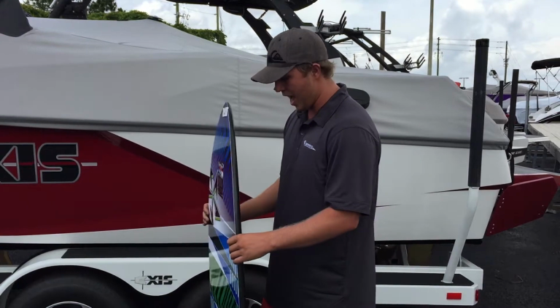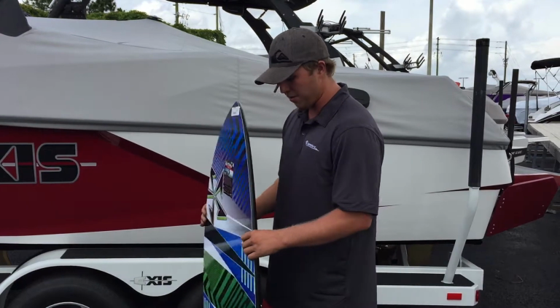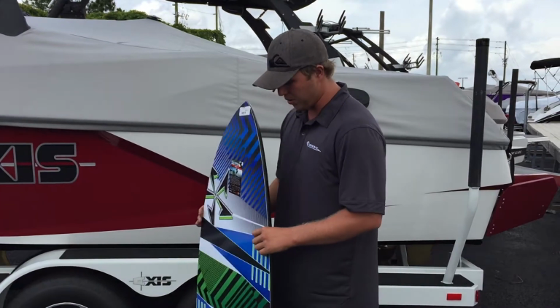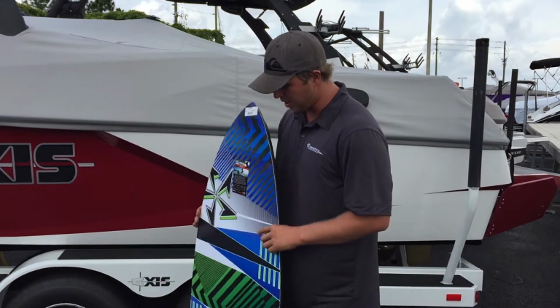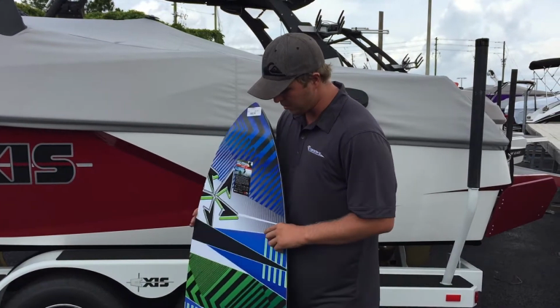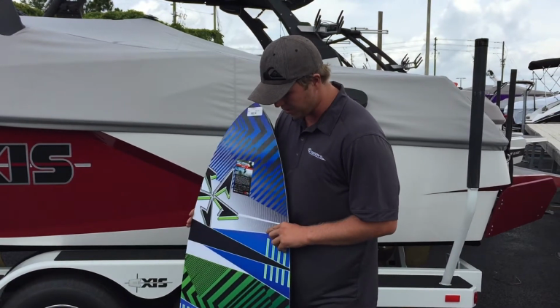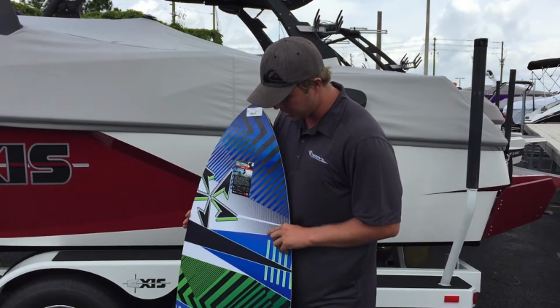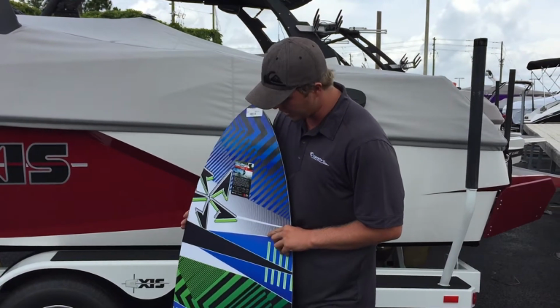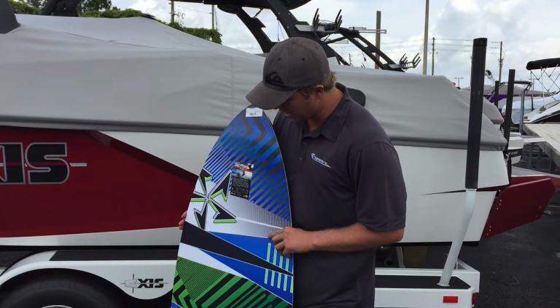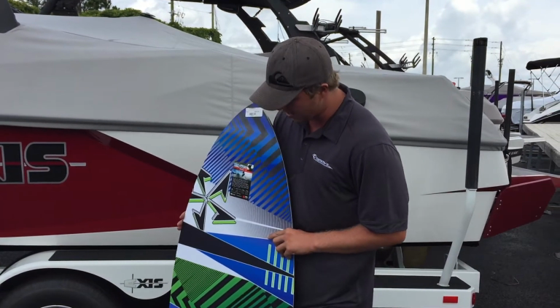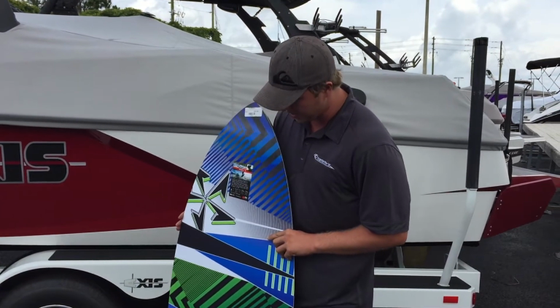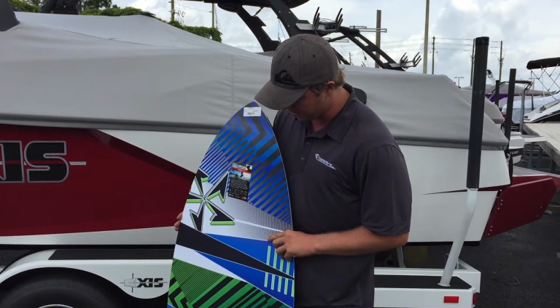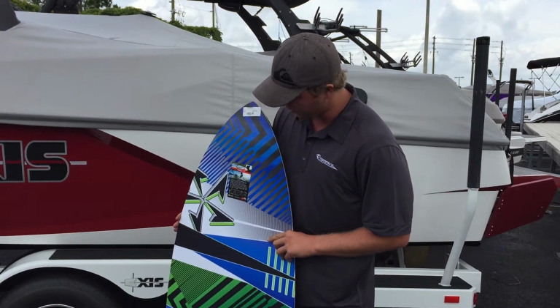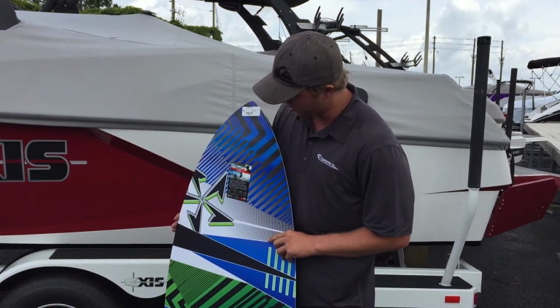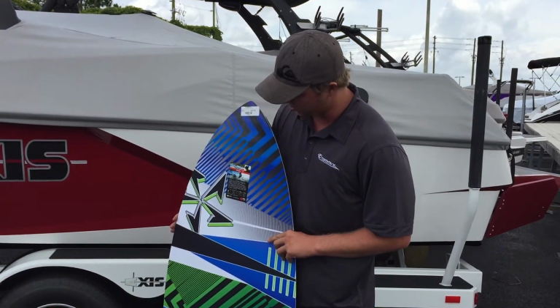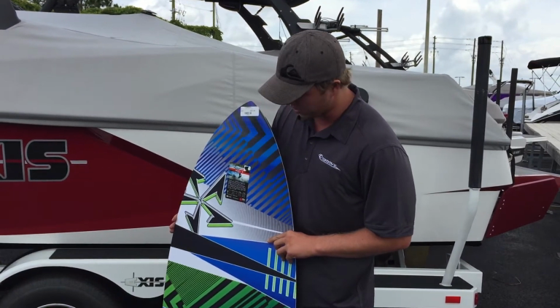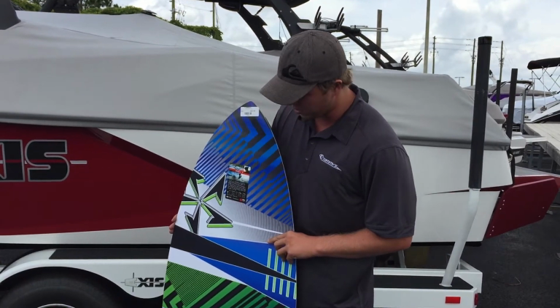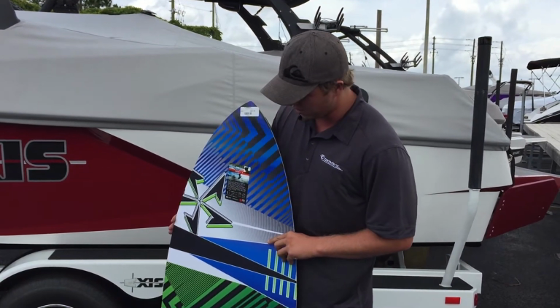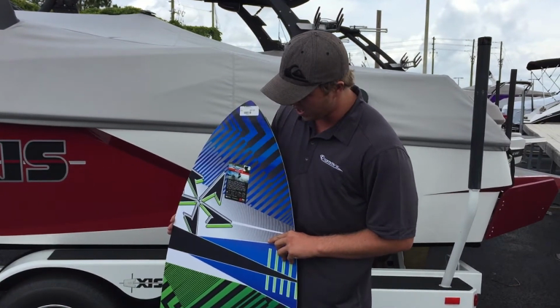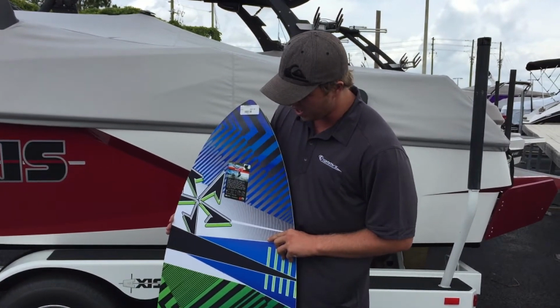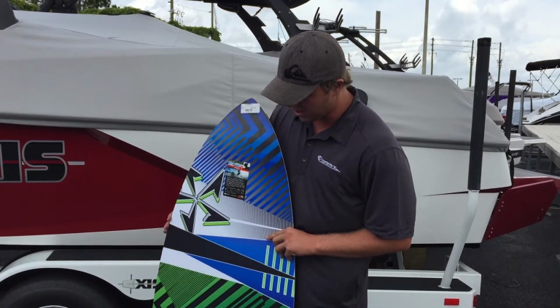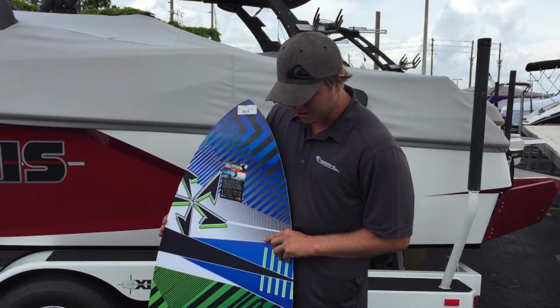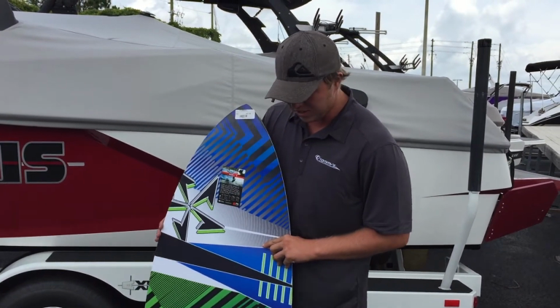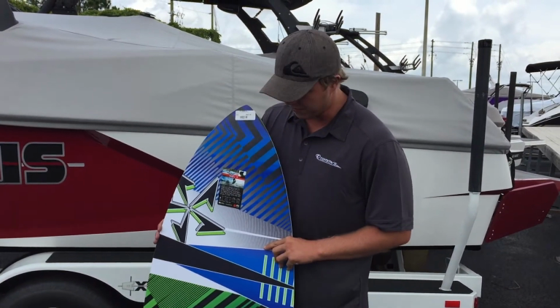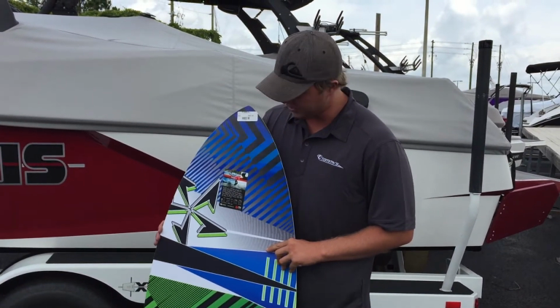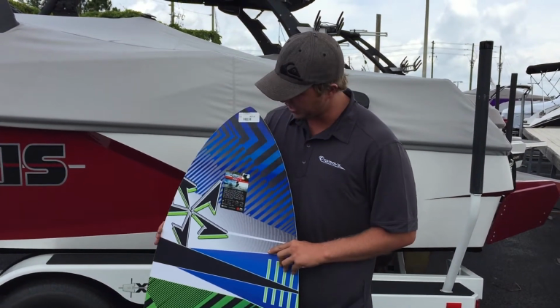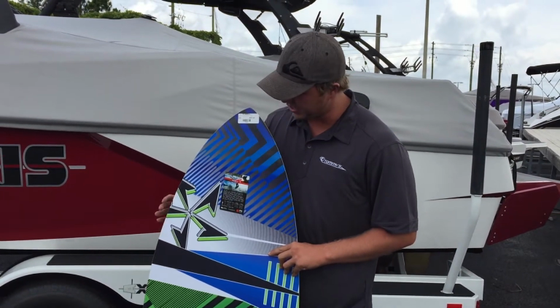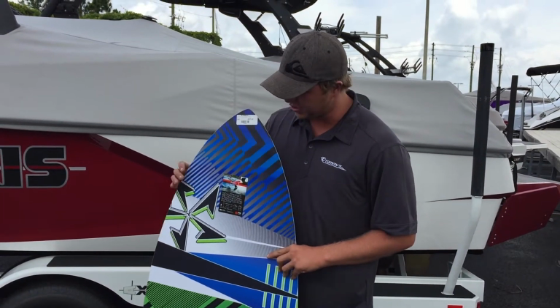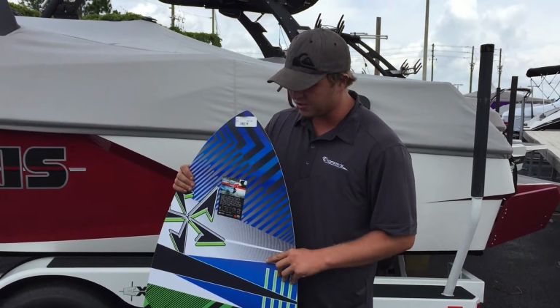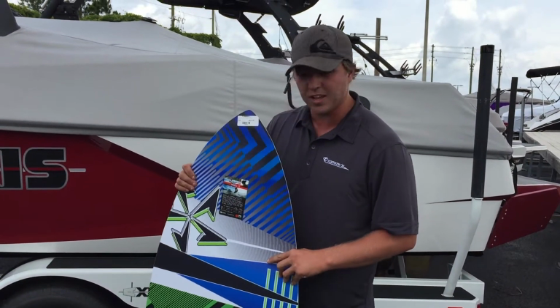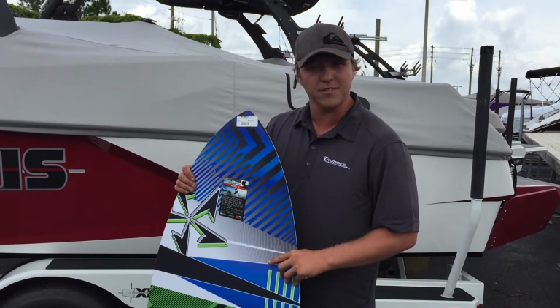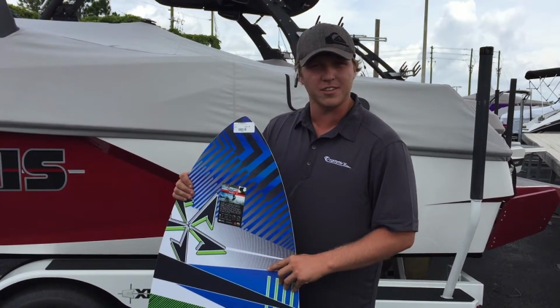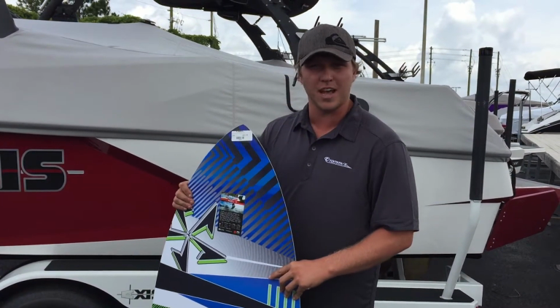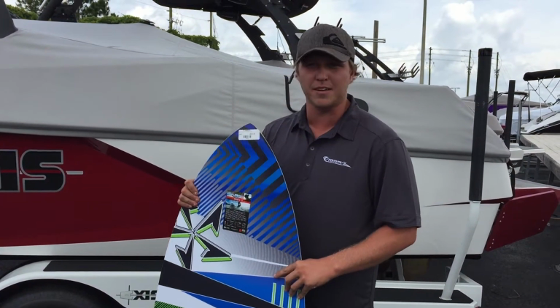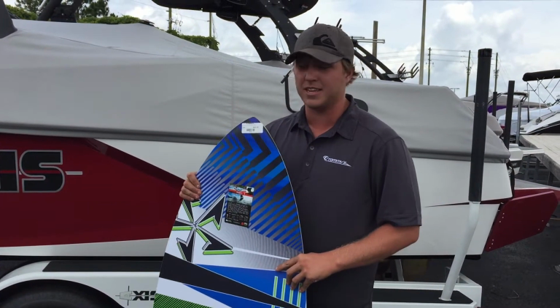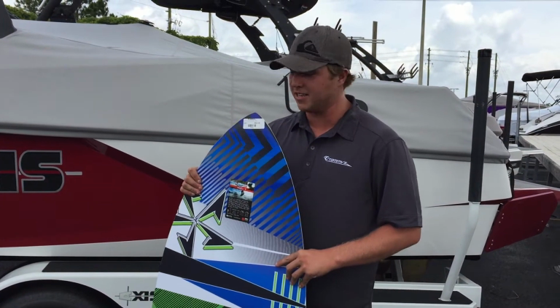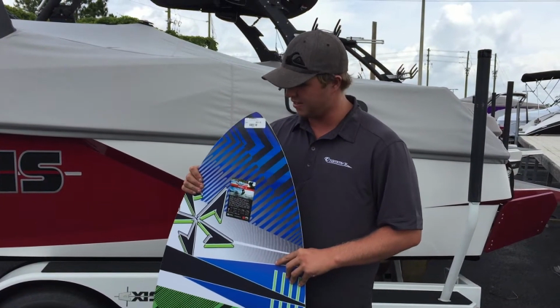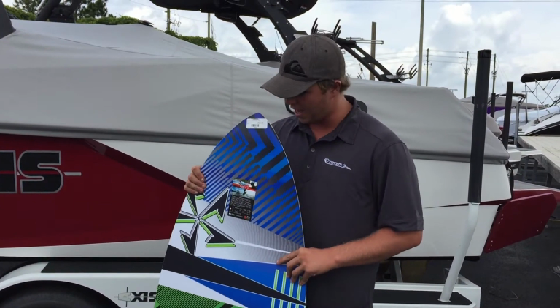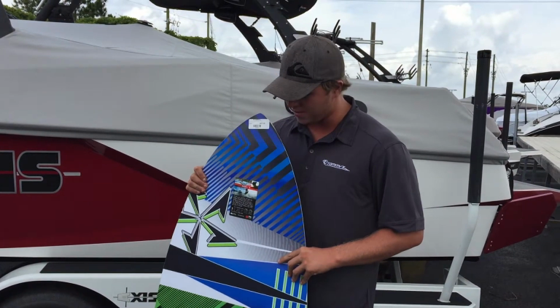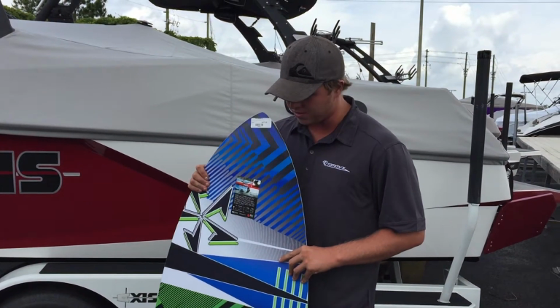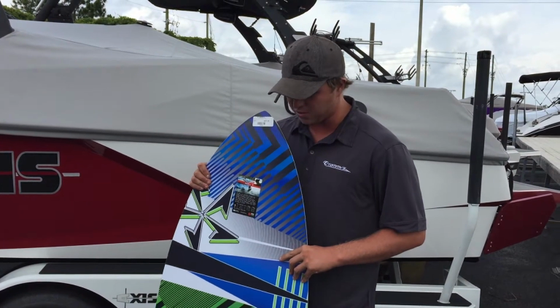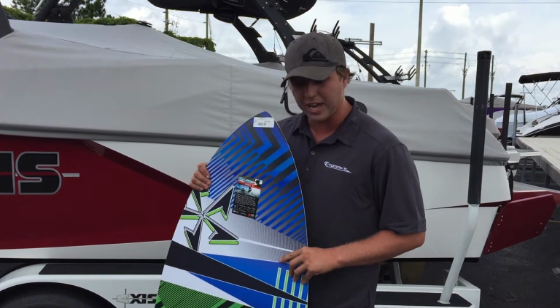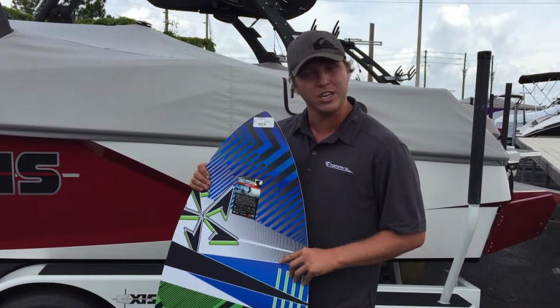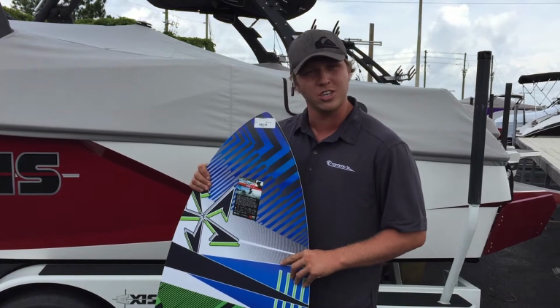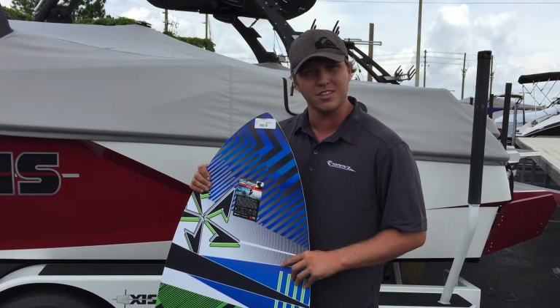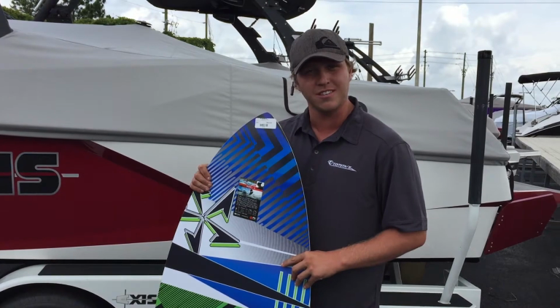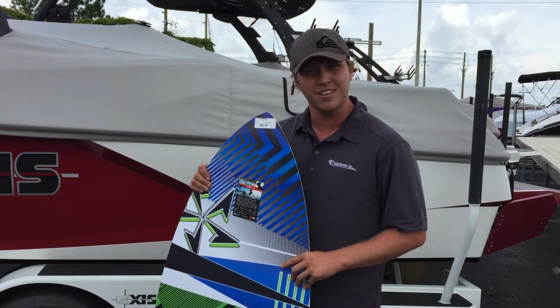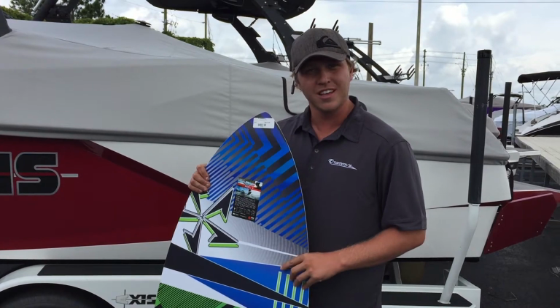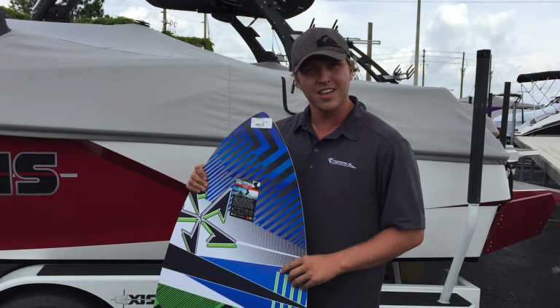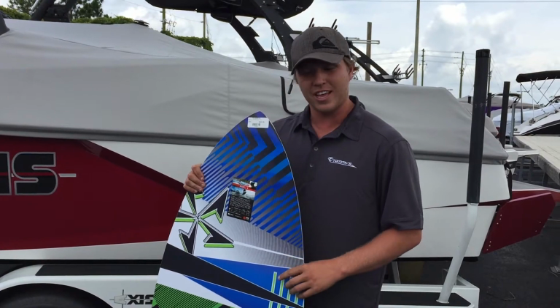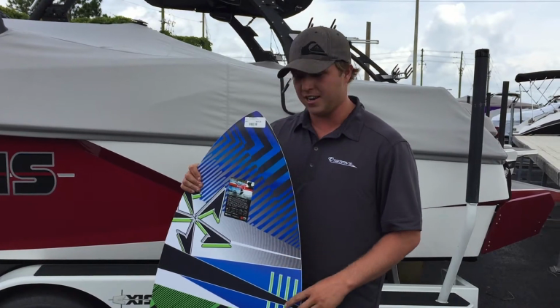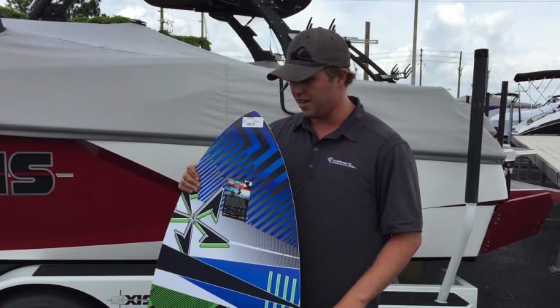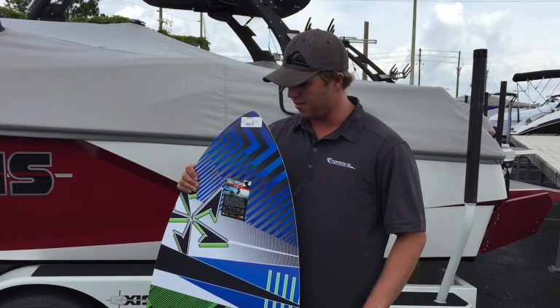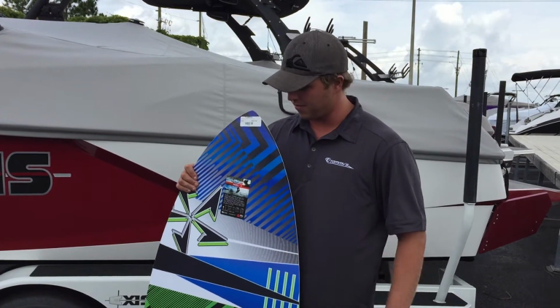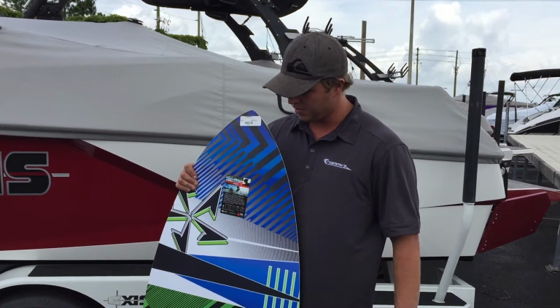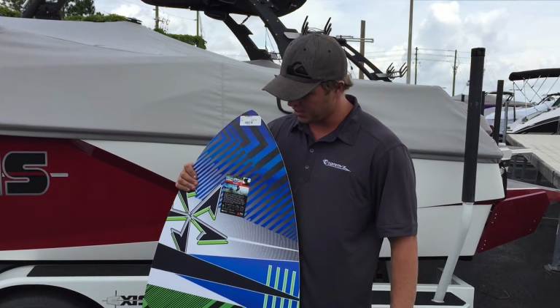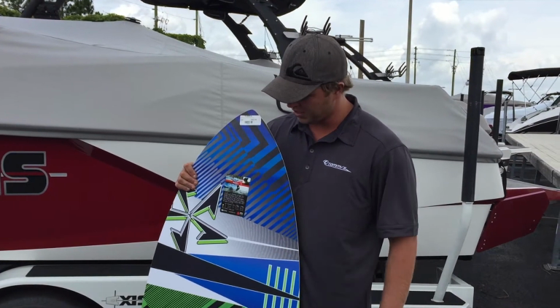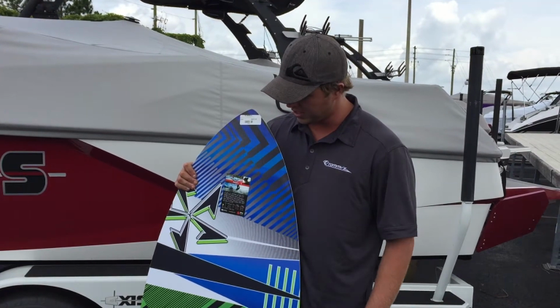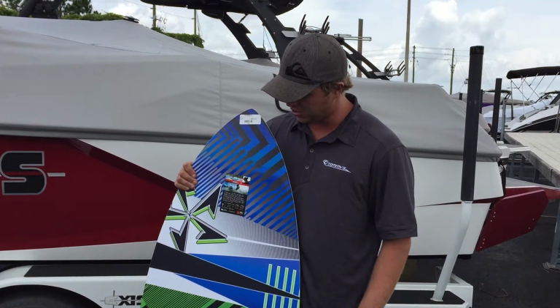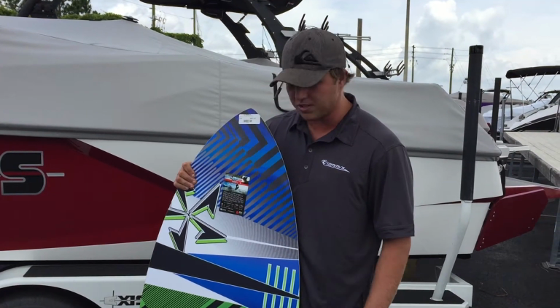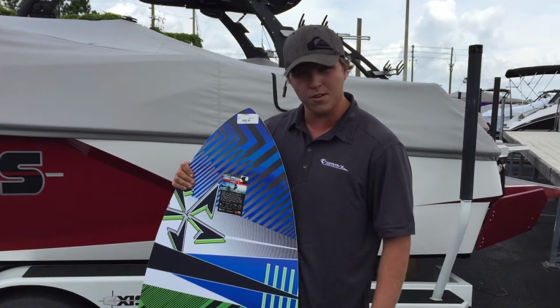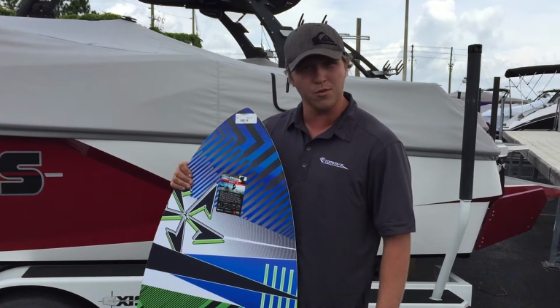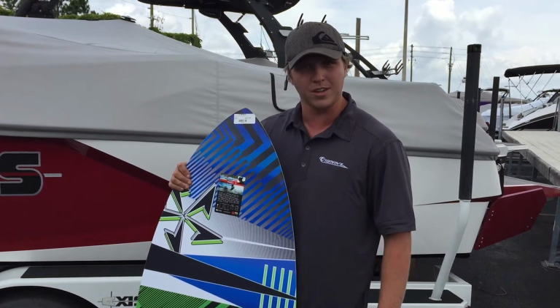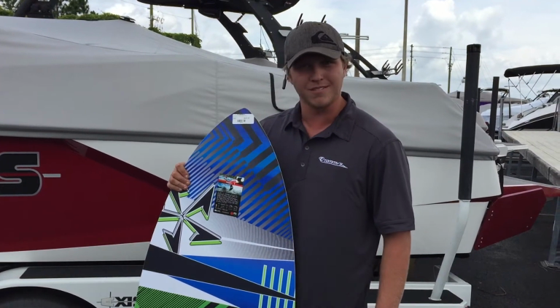I really, really love it. It works really well. You definitely got to get yourself to any of Tommy's locations and get yourself one.